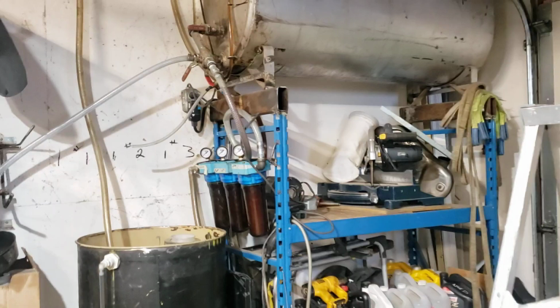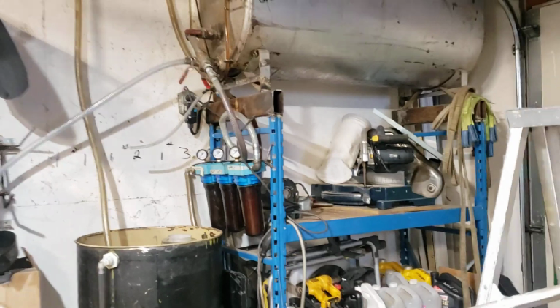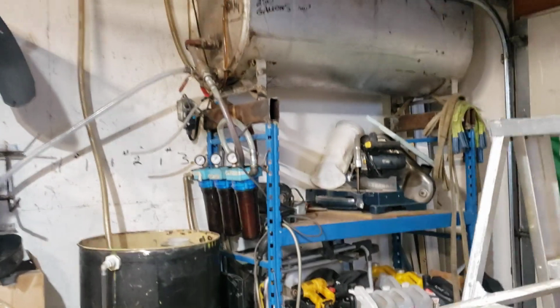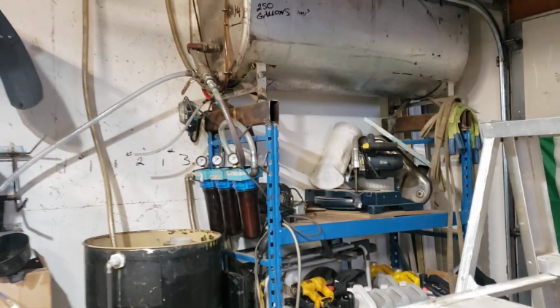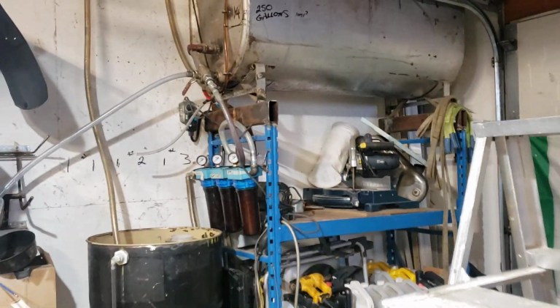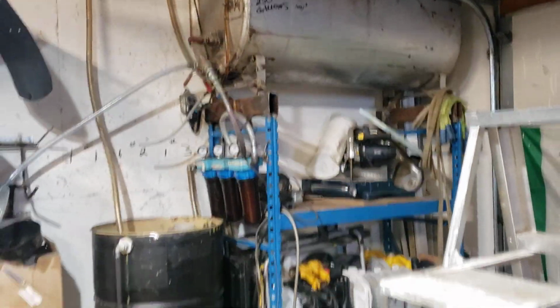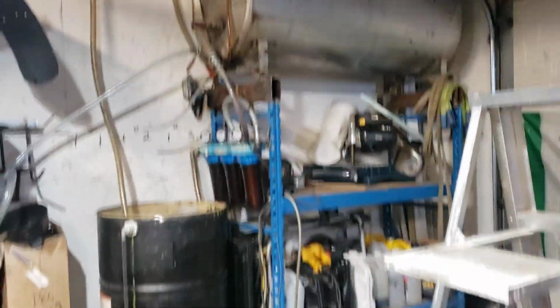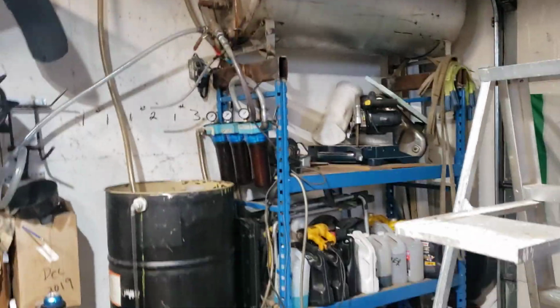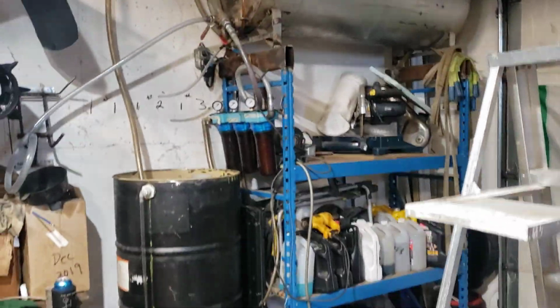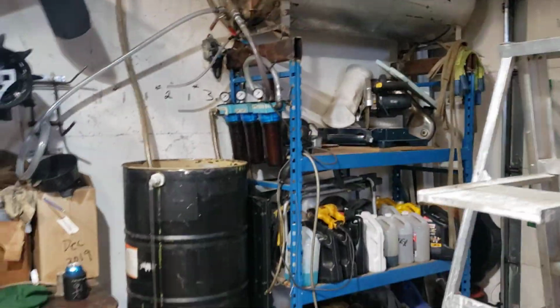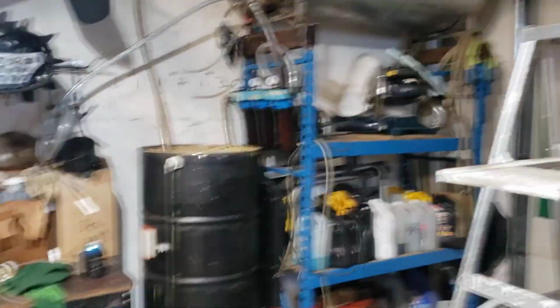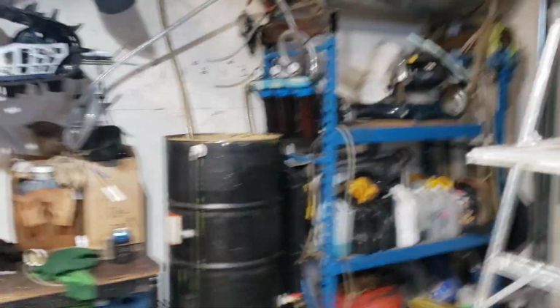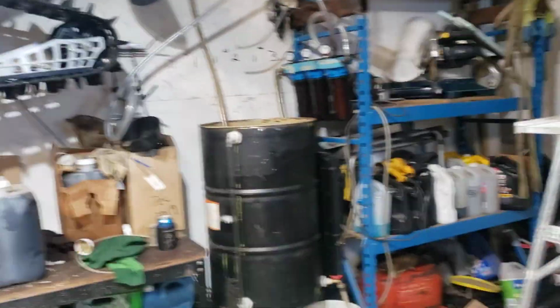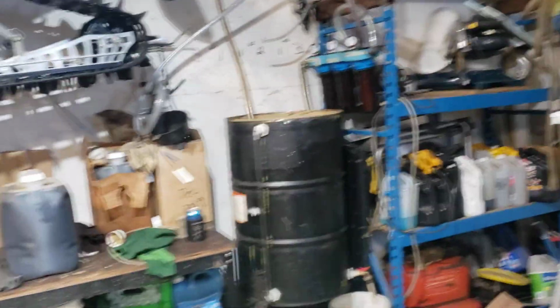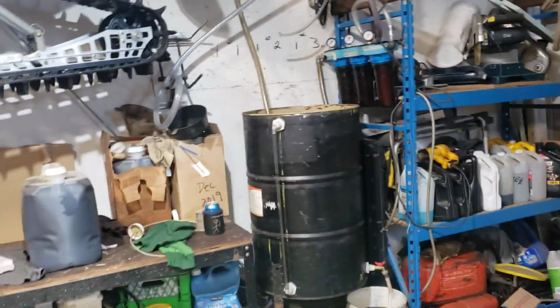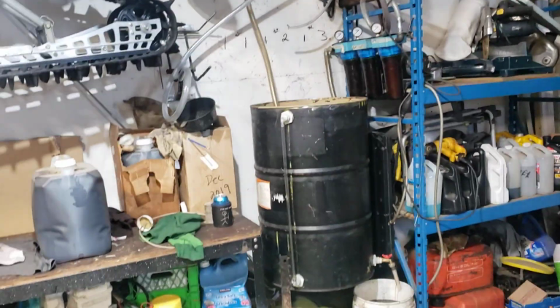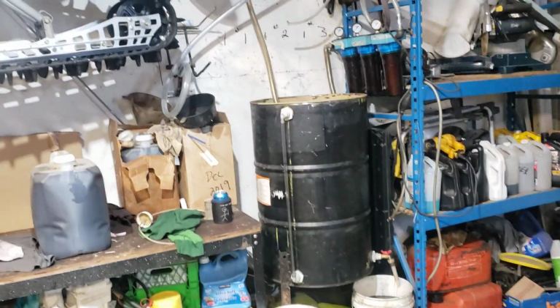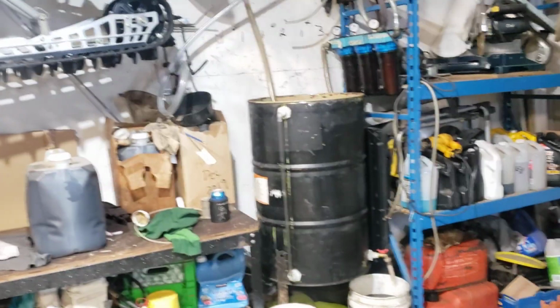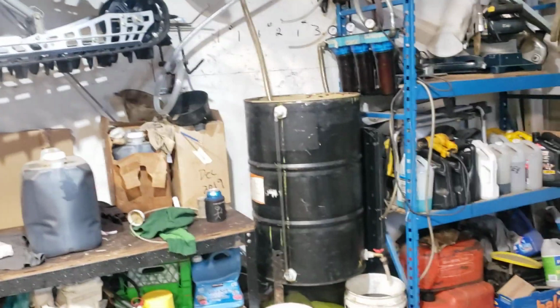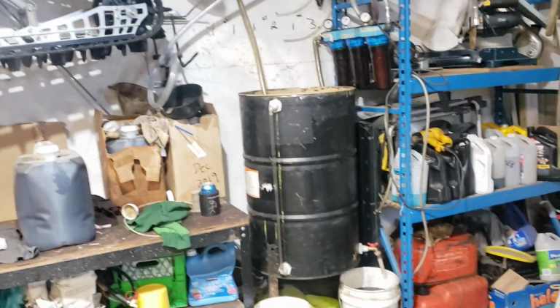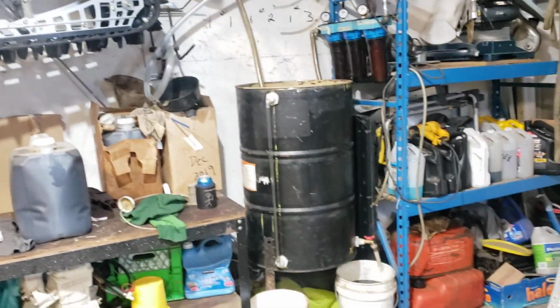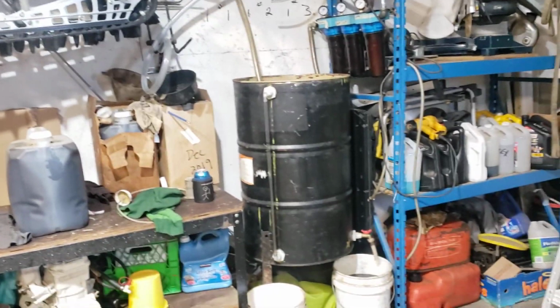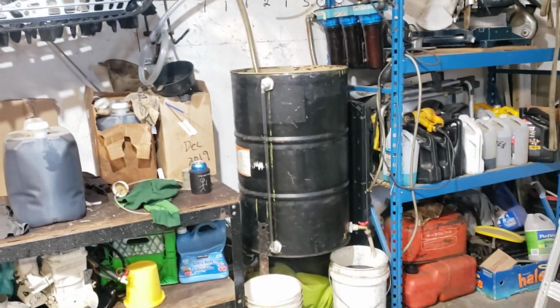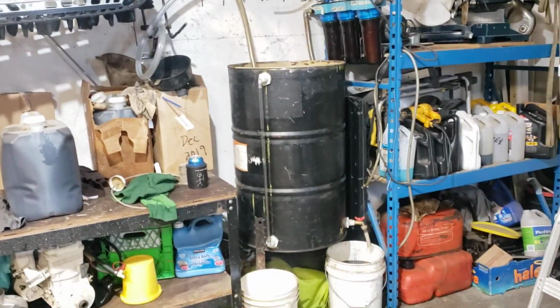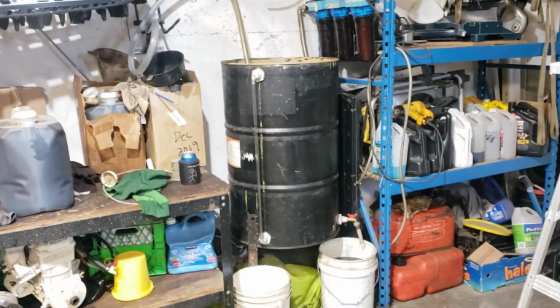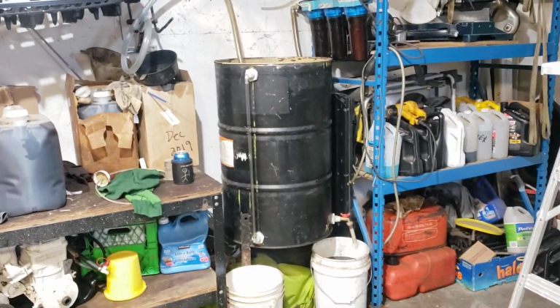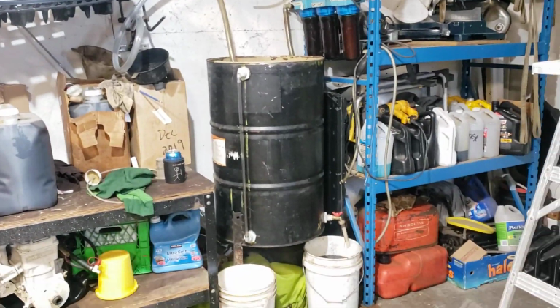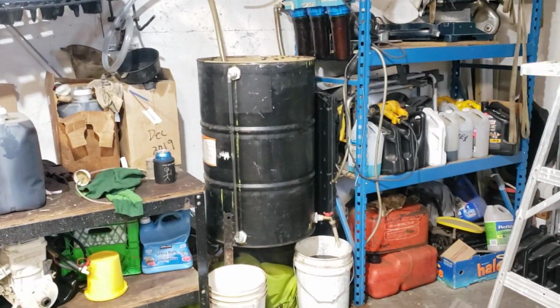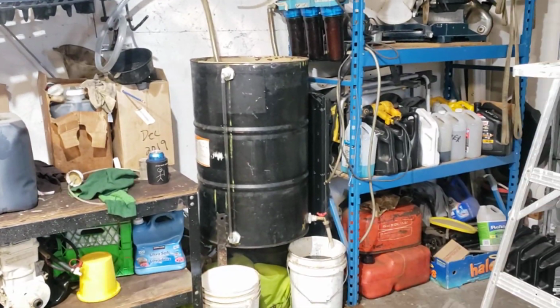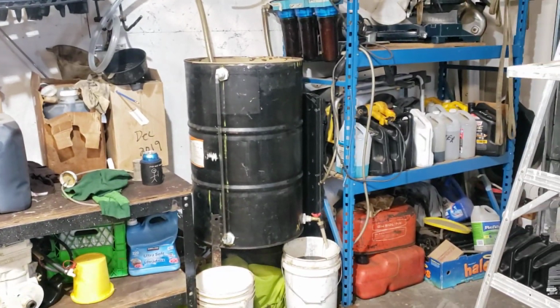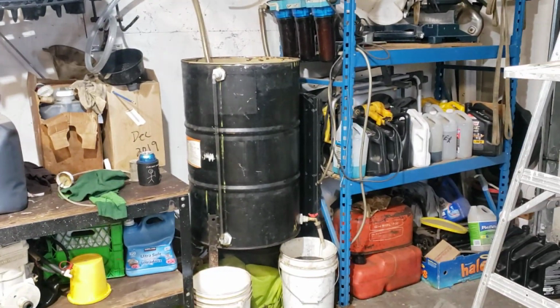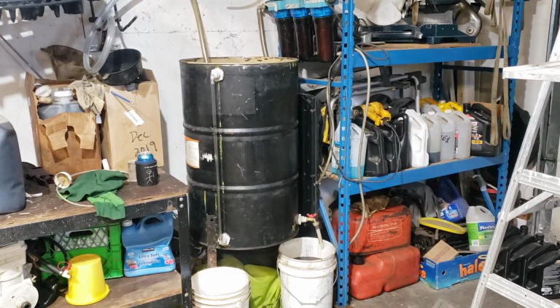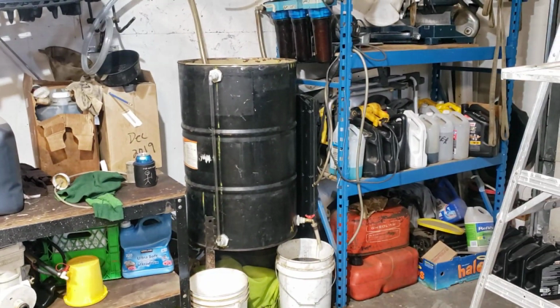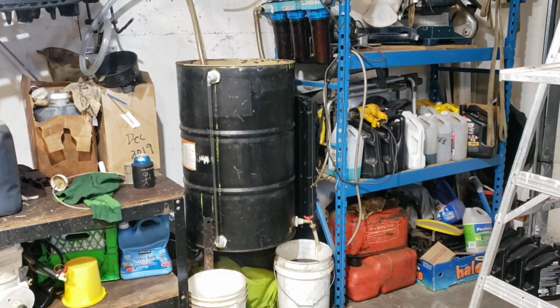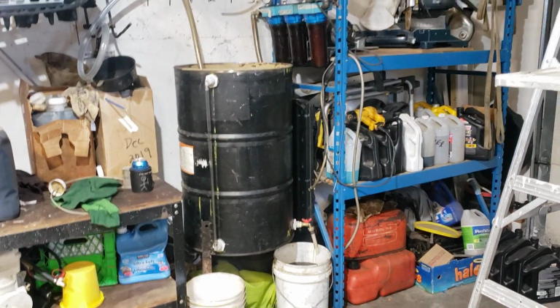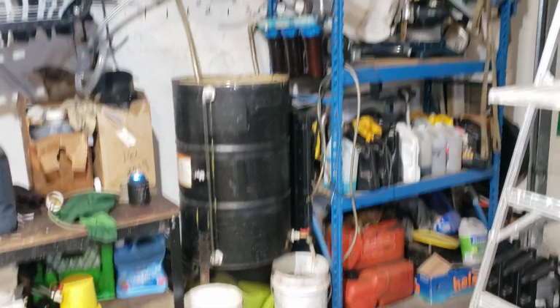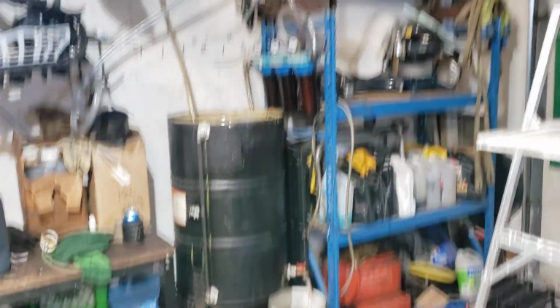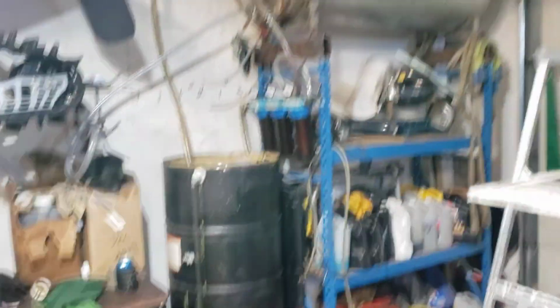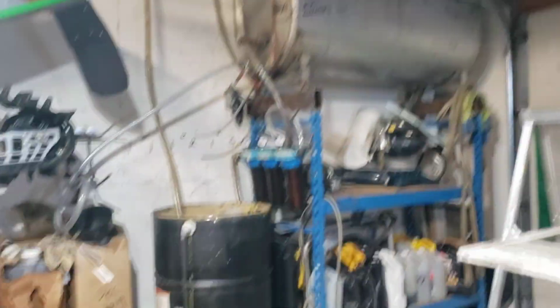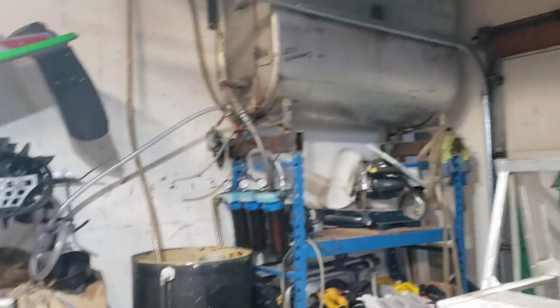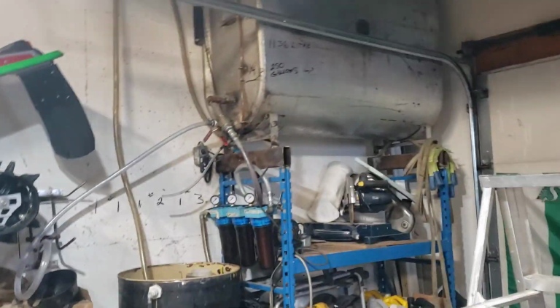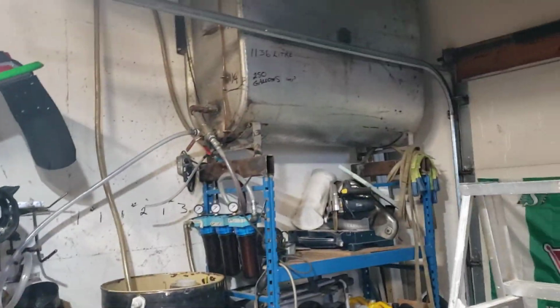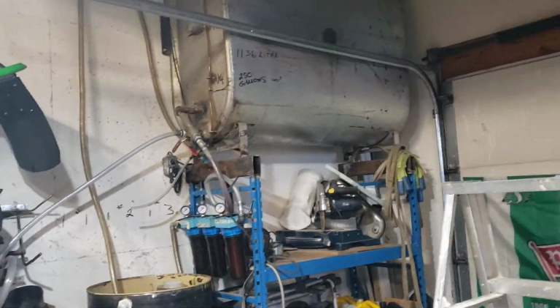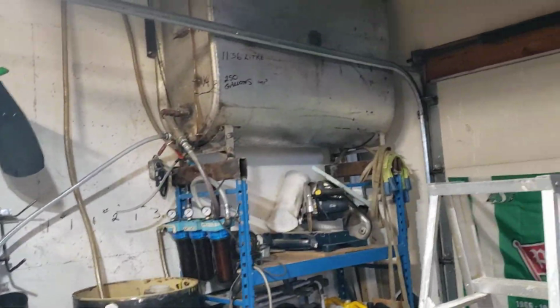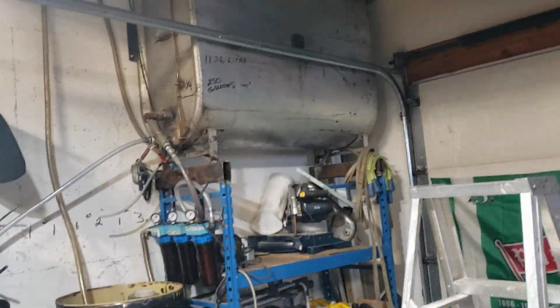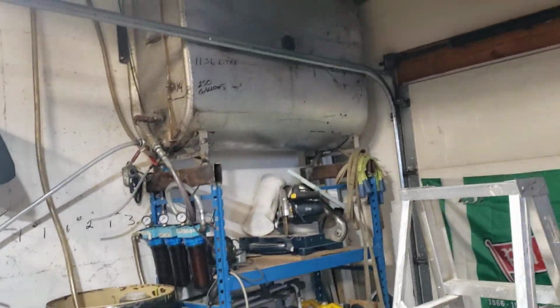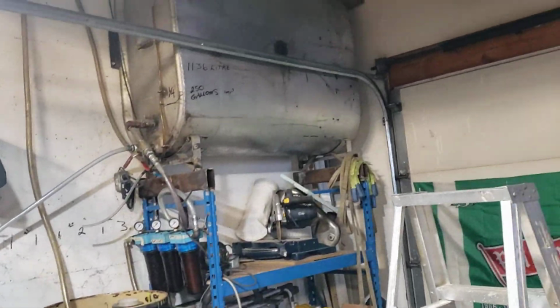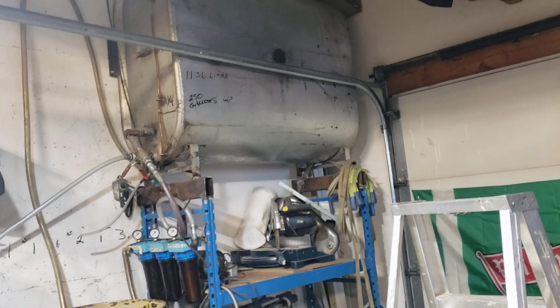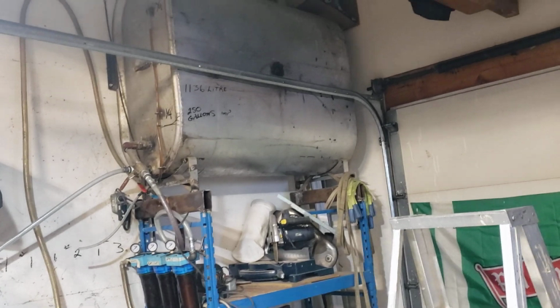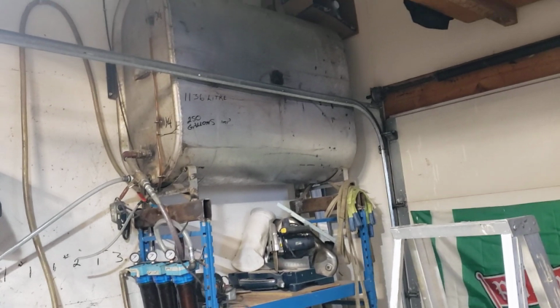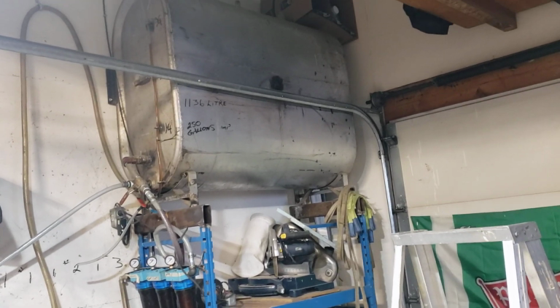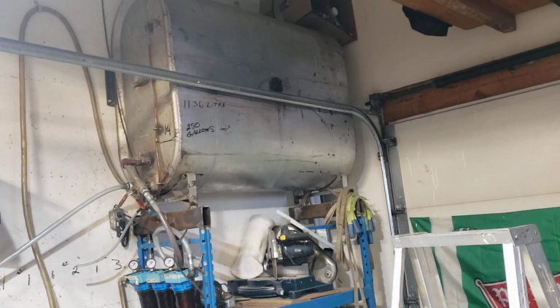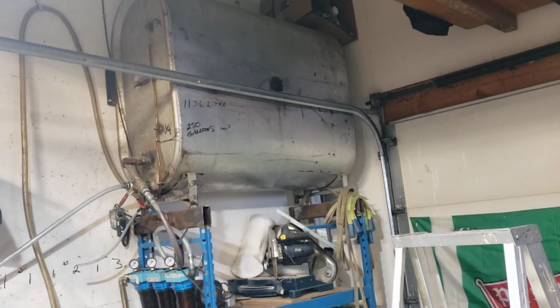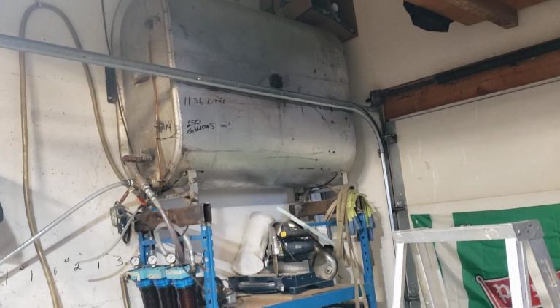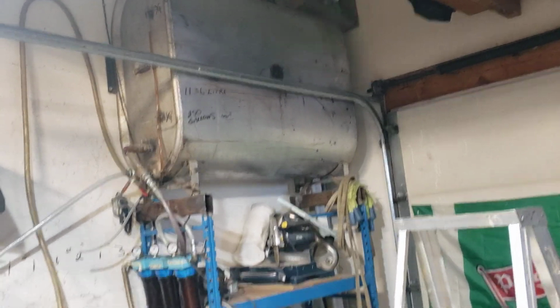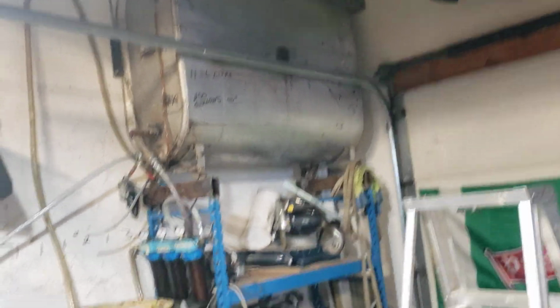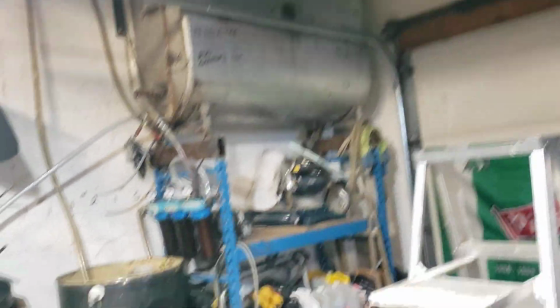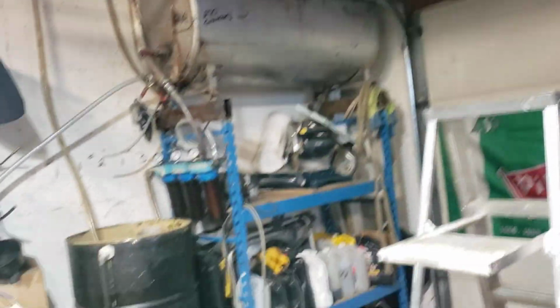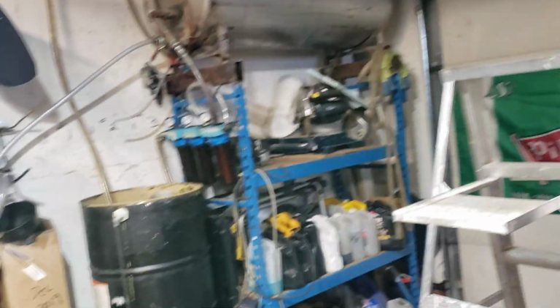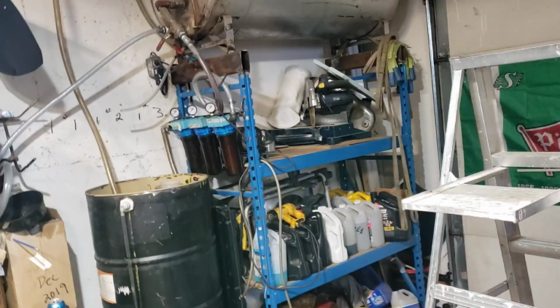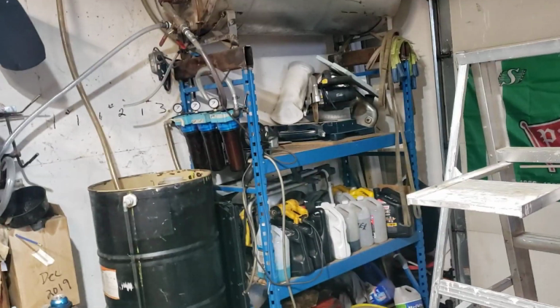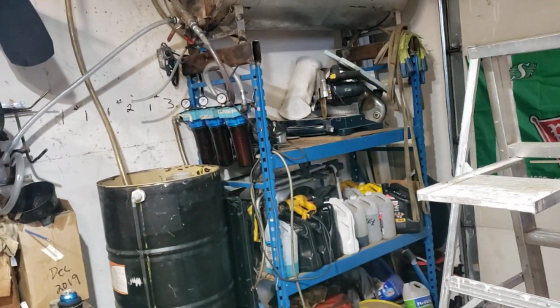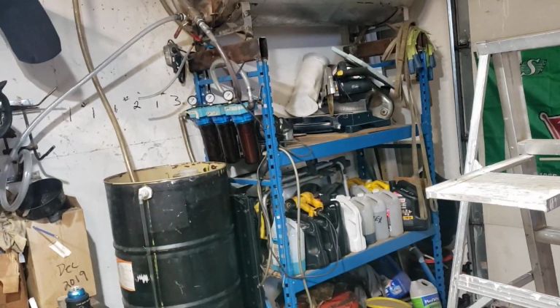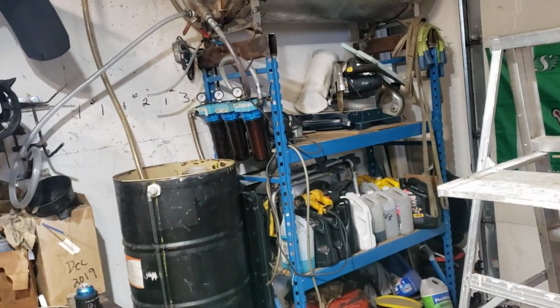All right, Mad Max filtering system. There's the settling tank, there's the holding tank, and there's the filtration.